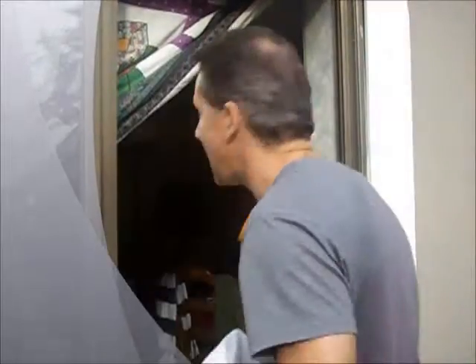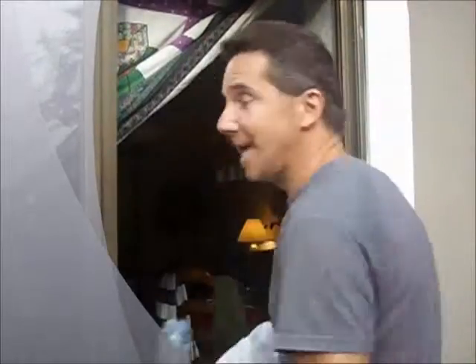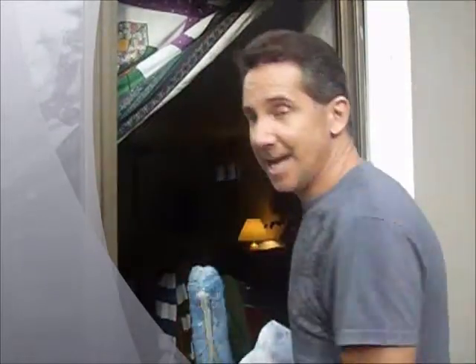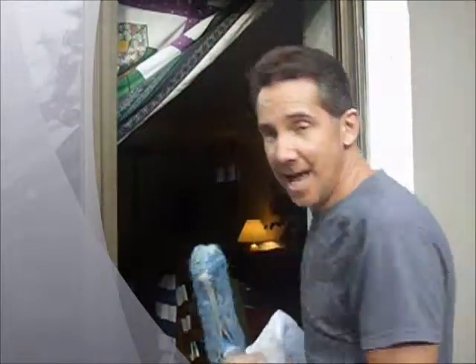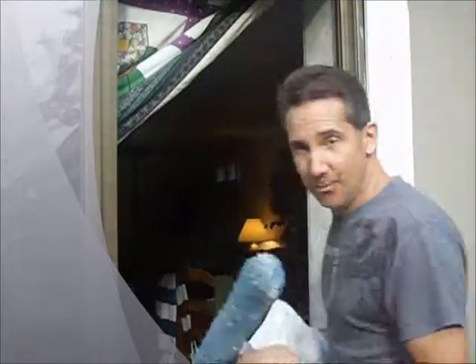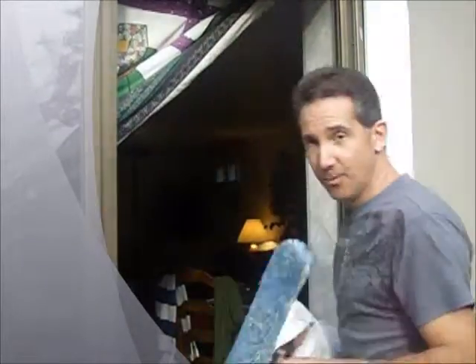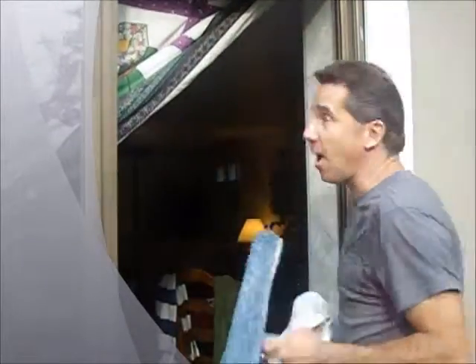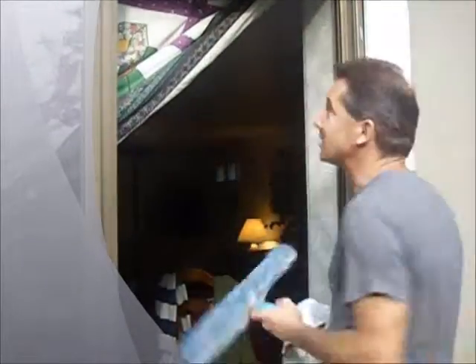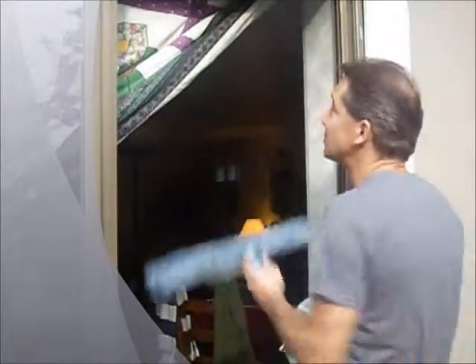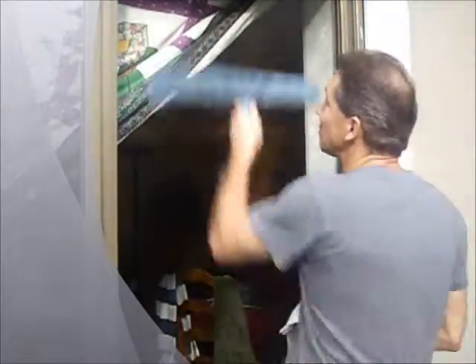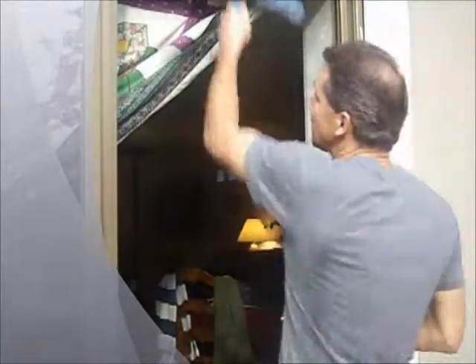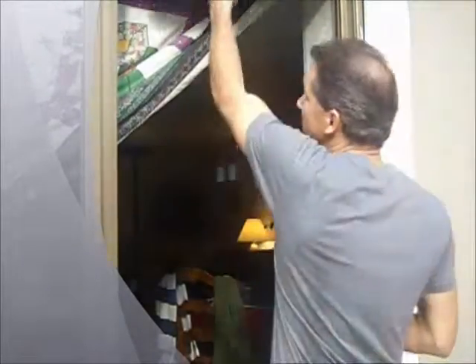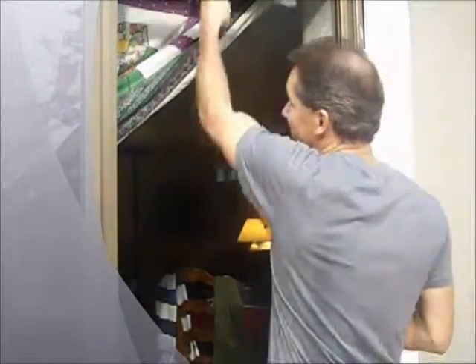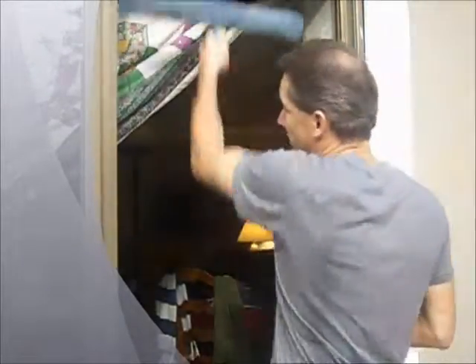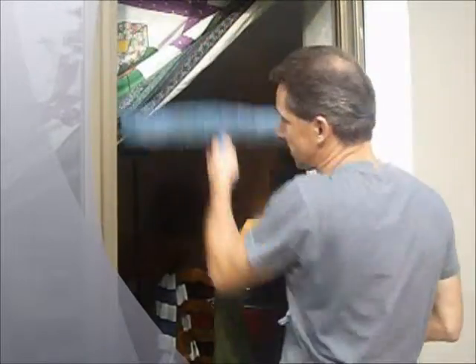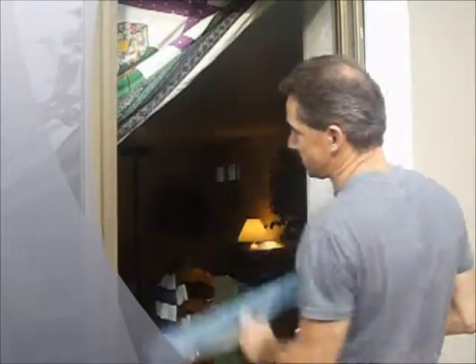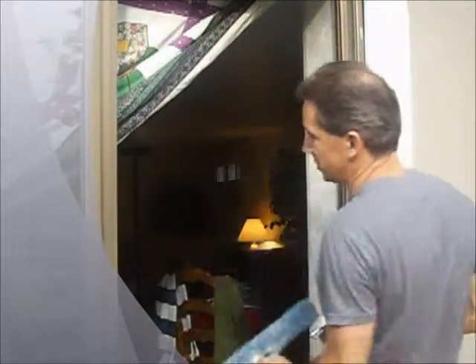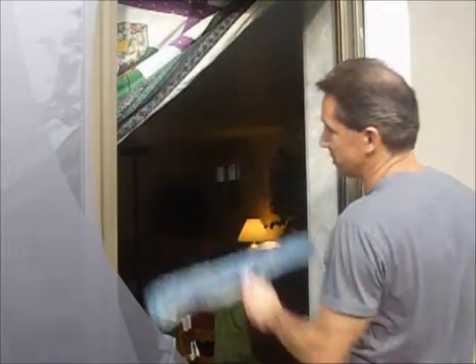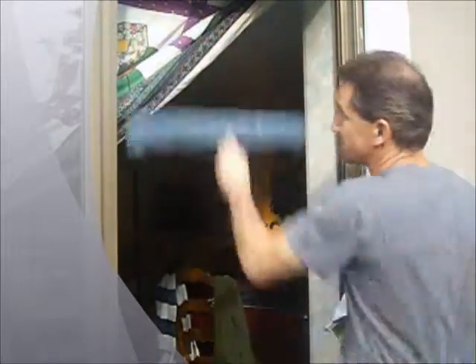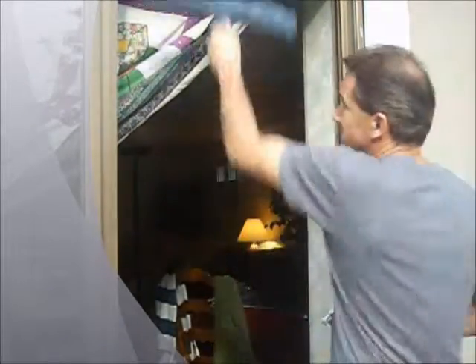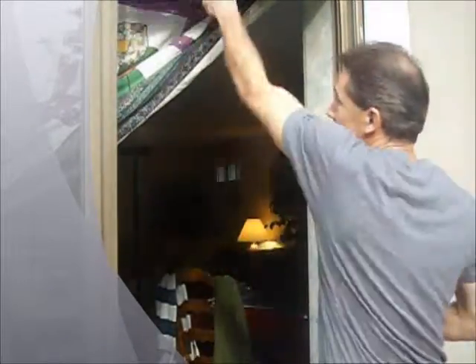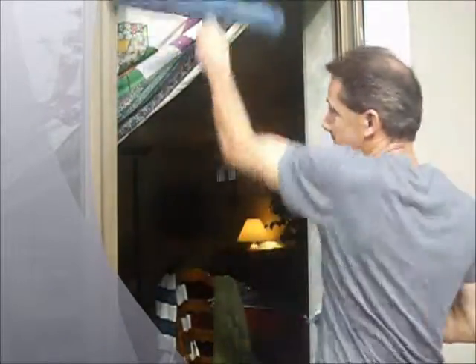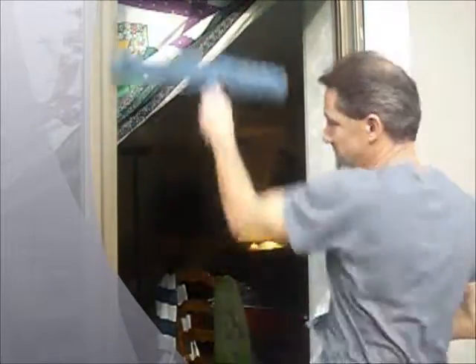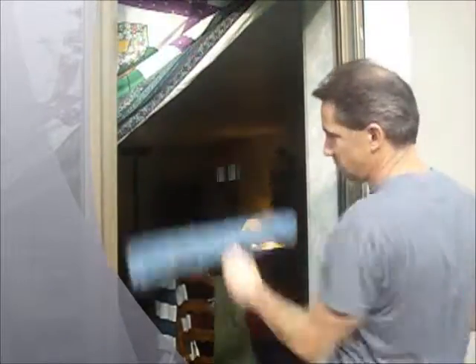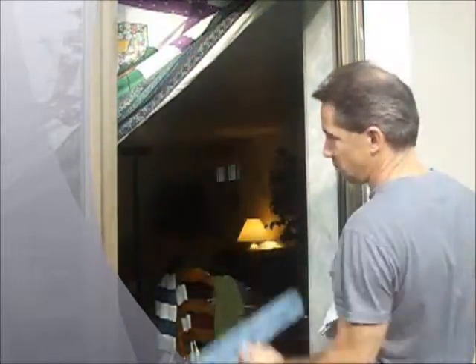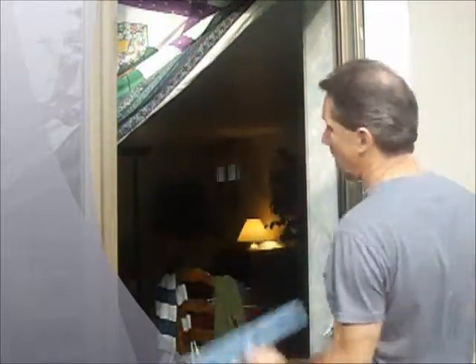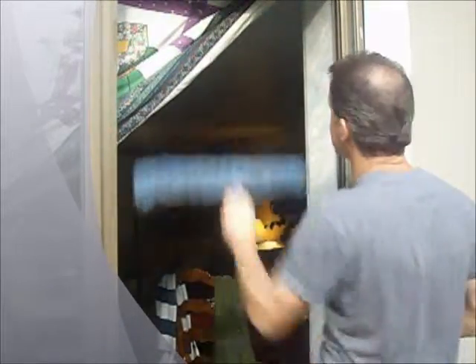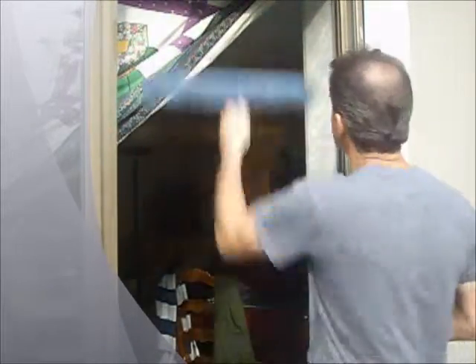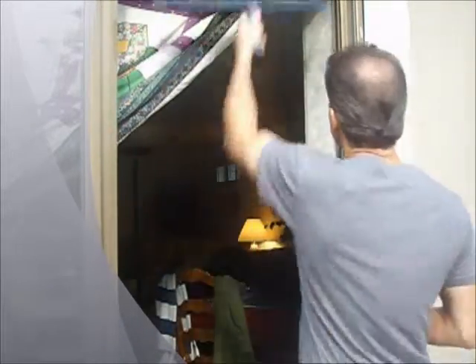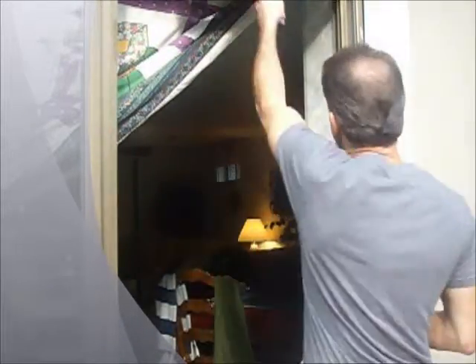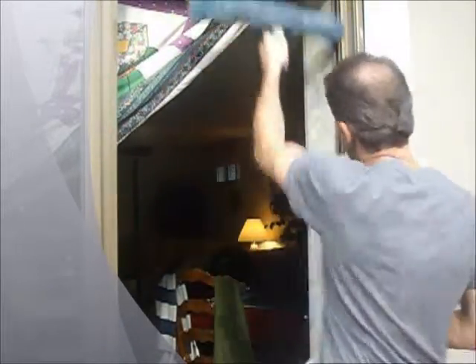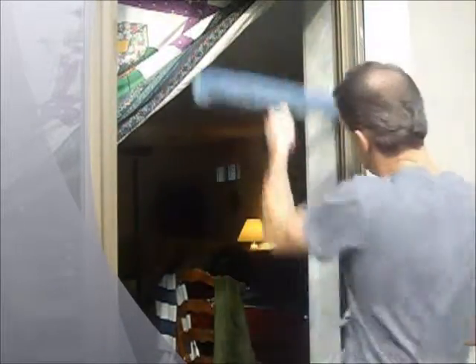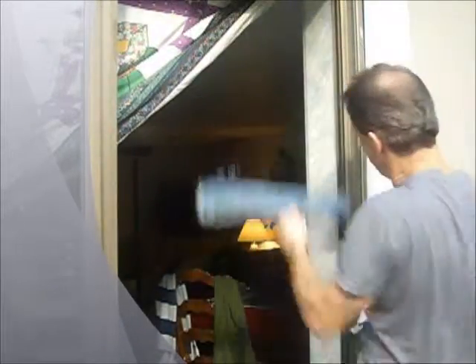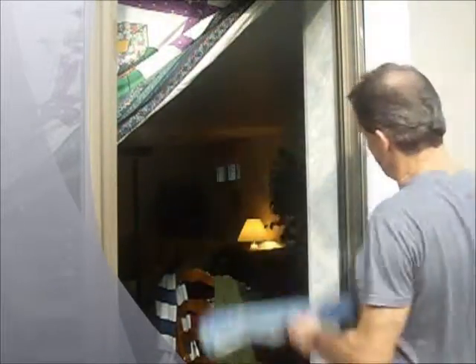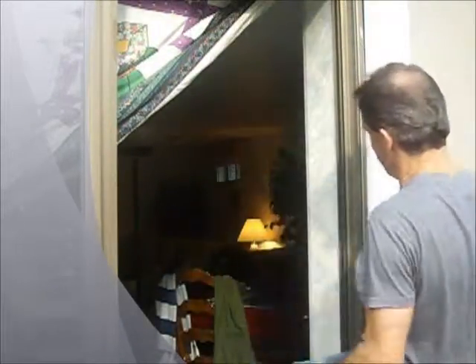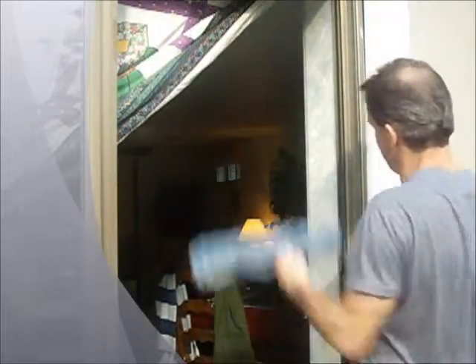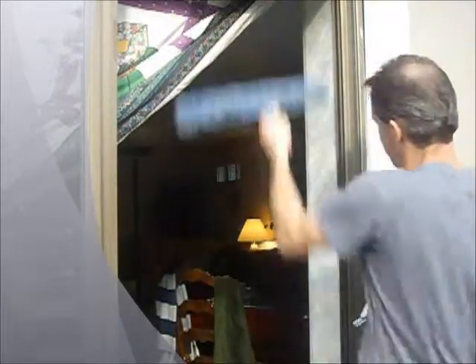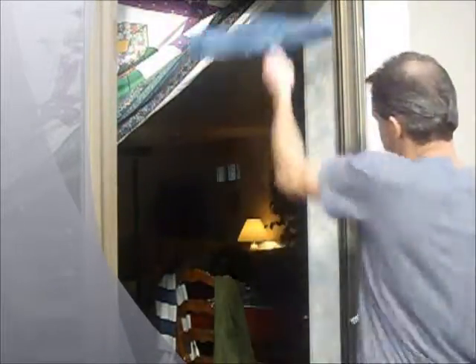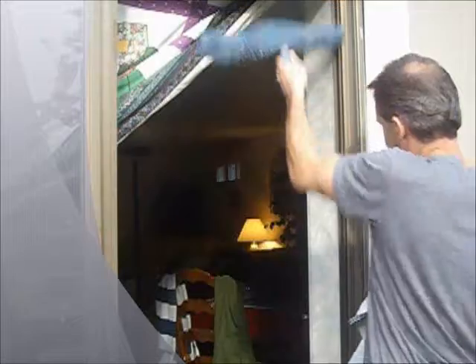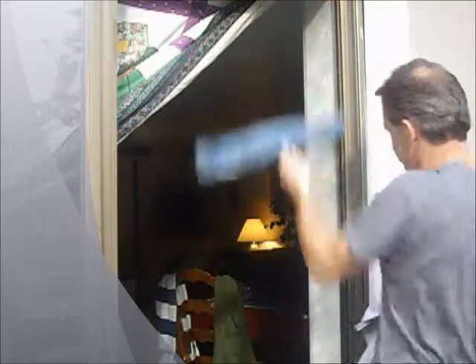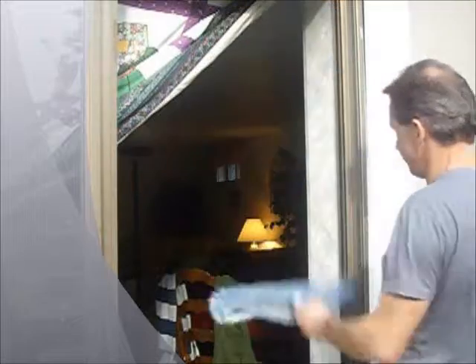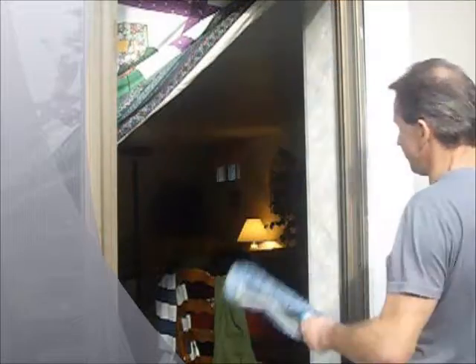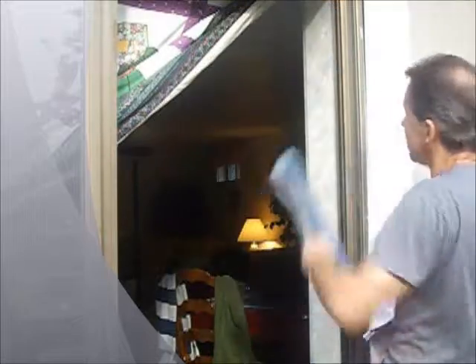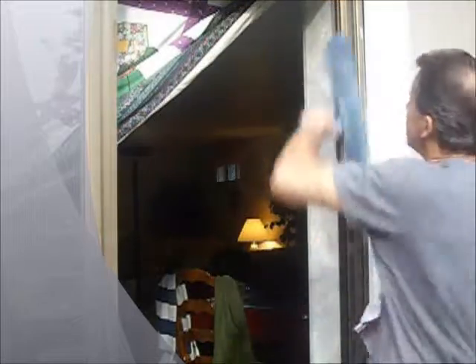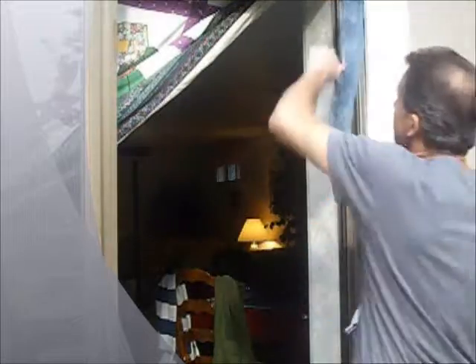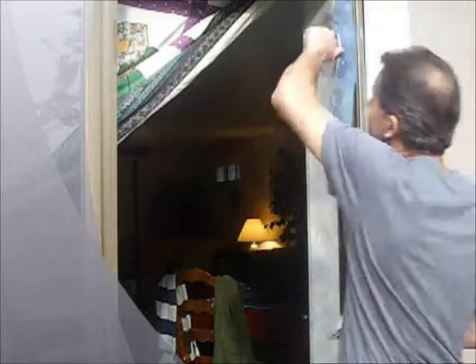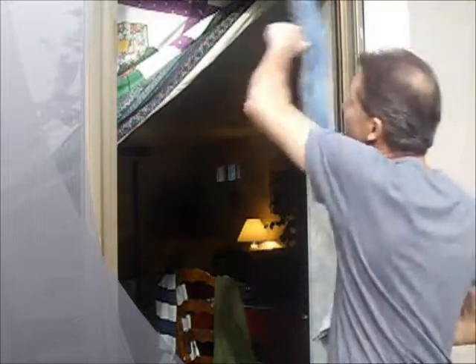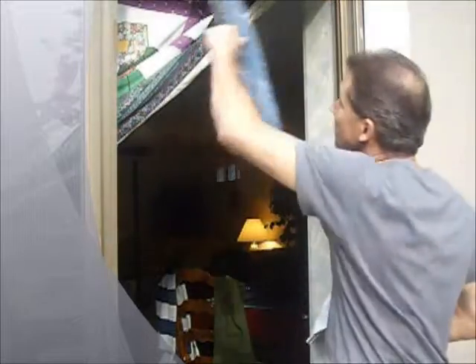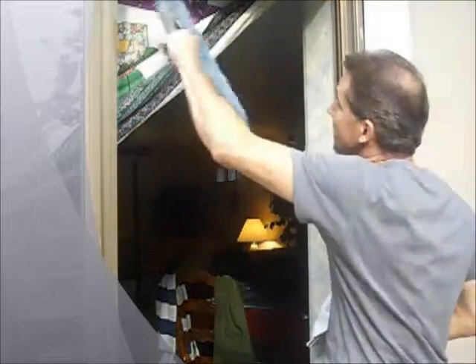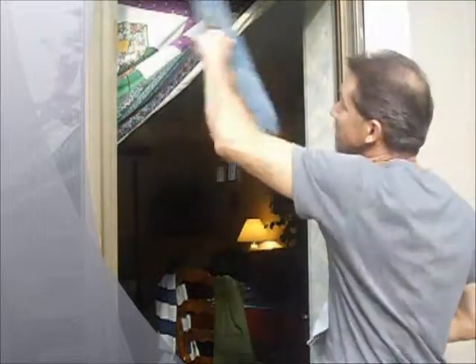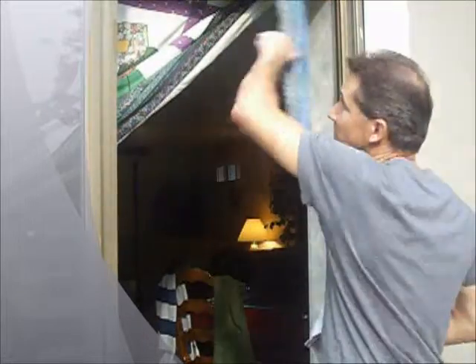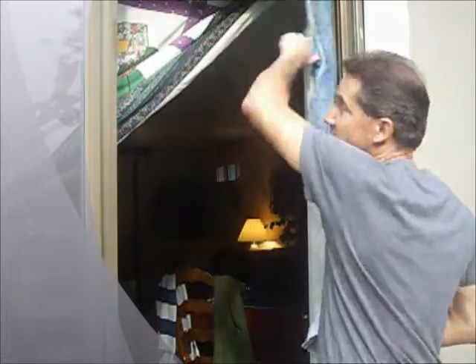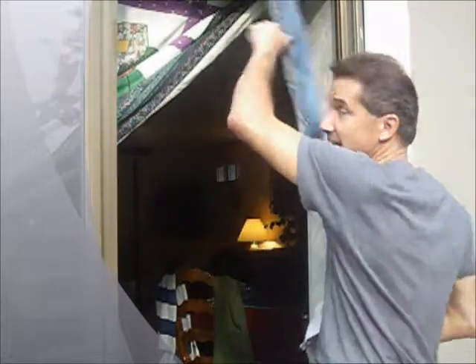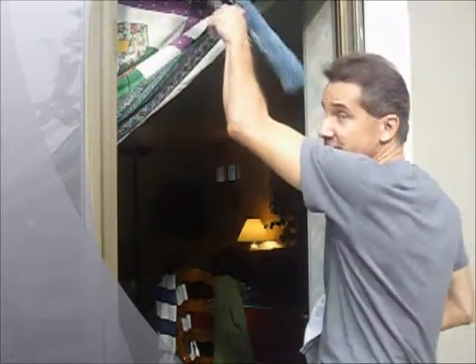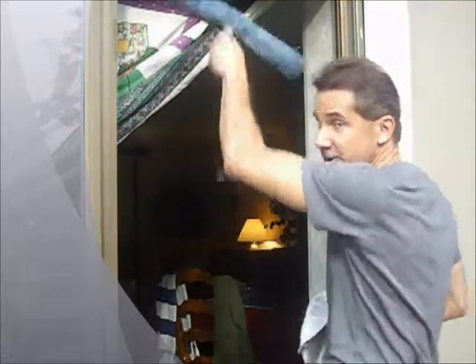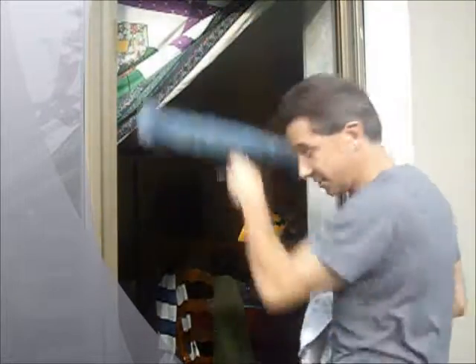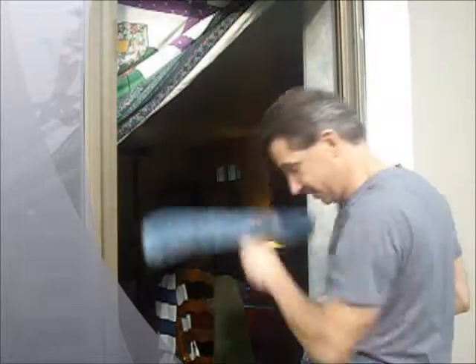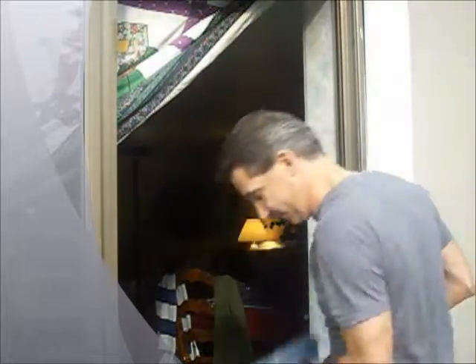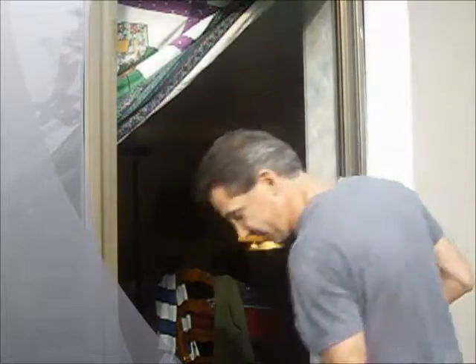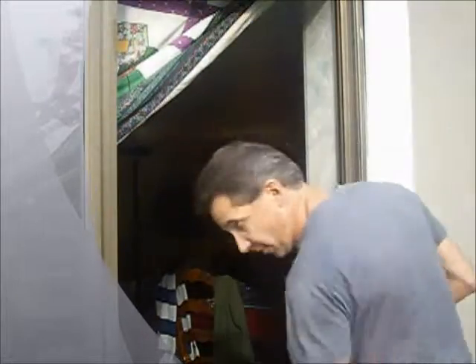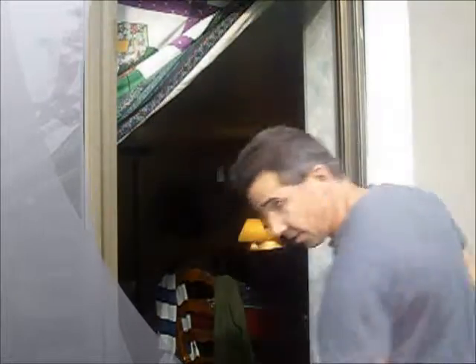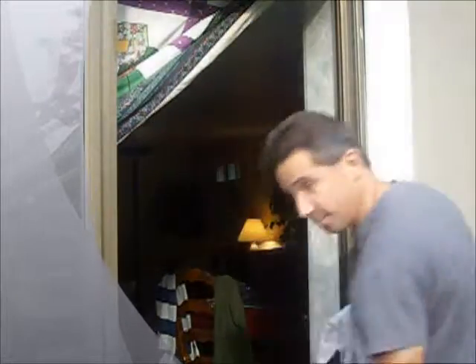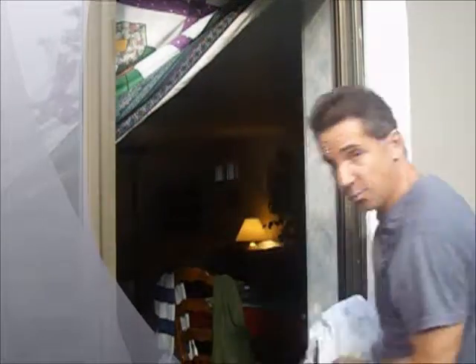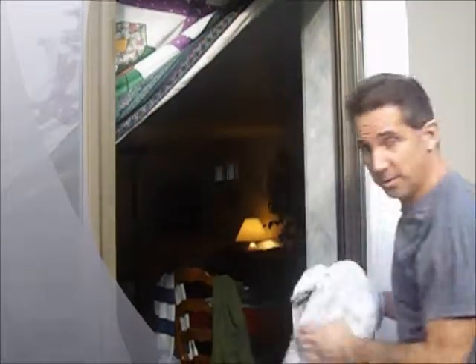Now we wash the window first. You just wash that baby right up. Be sure you get those edges — very important.